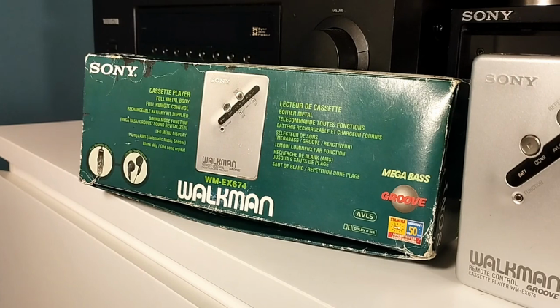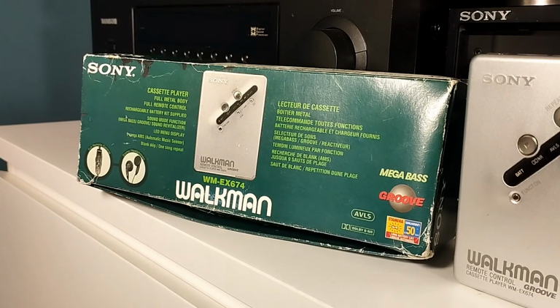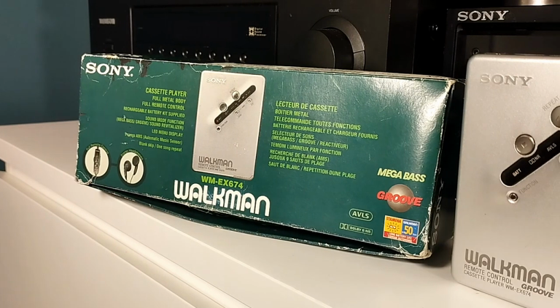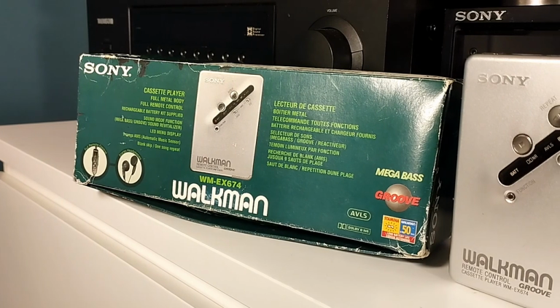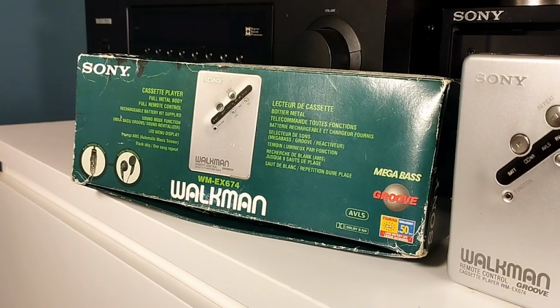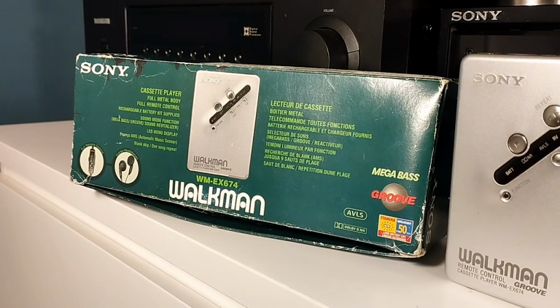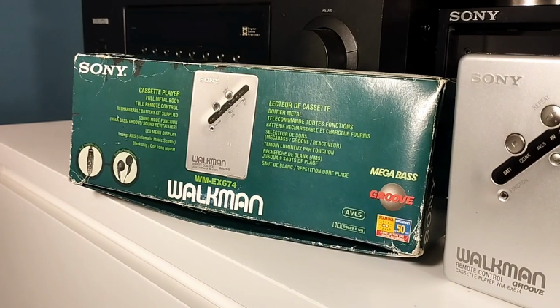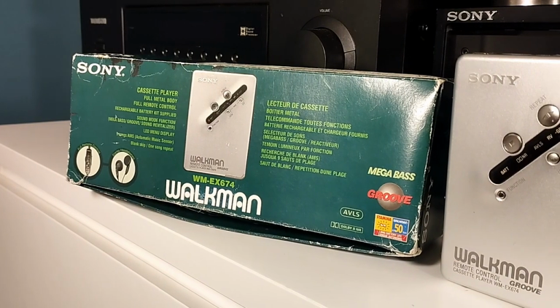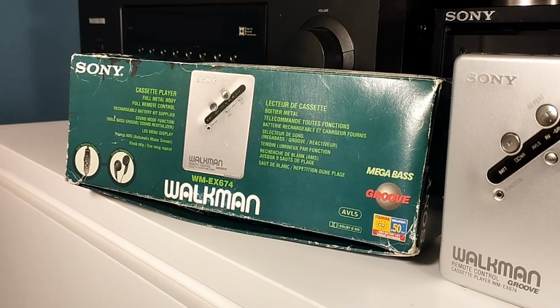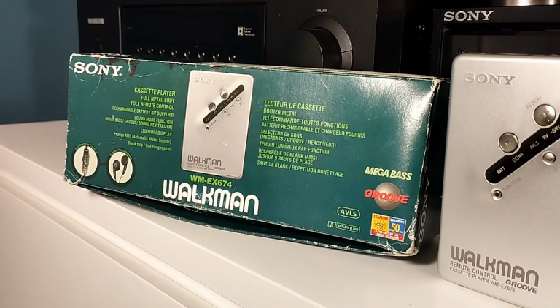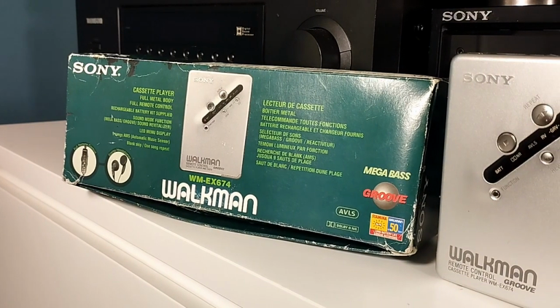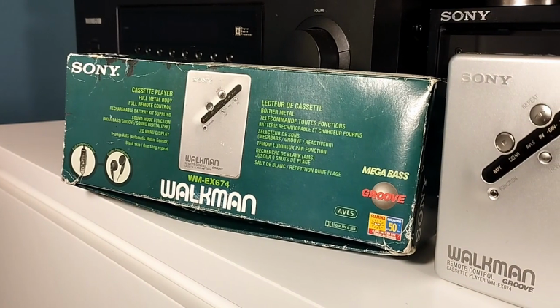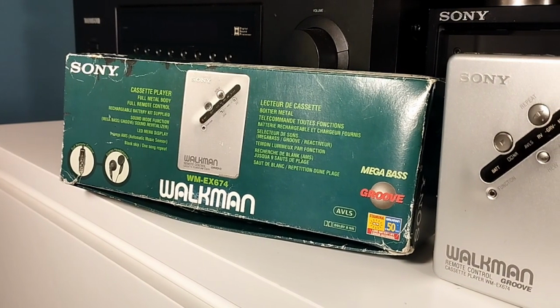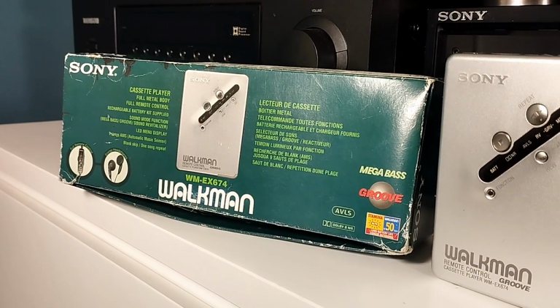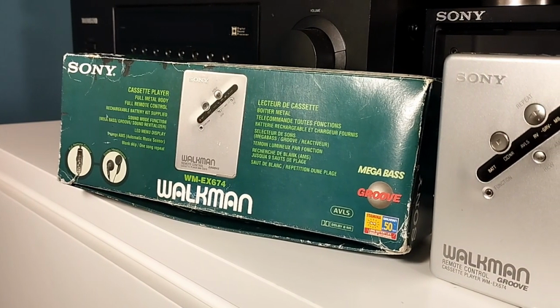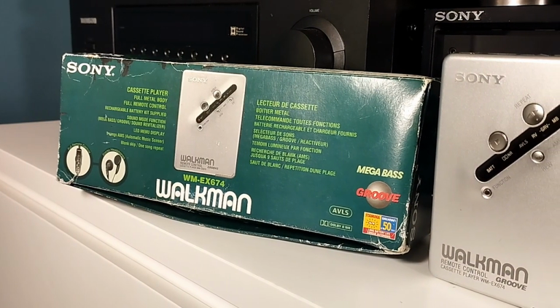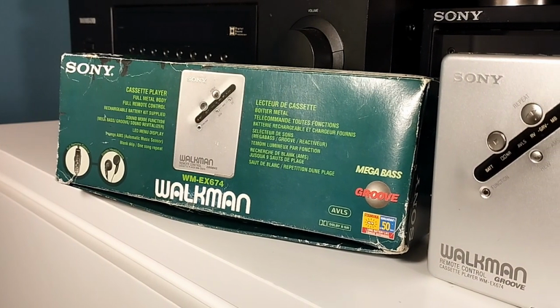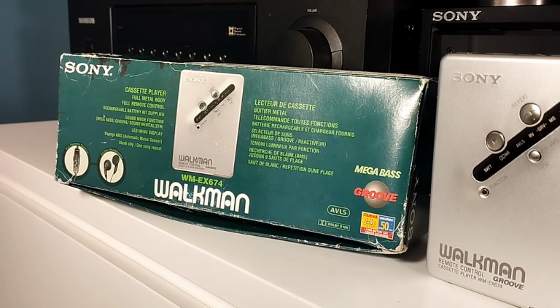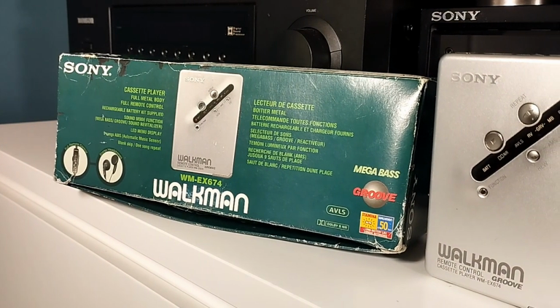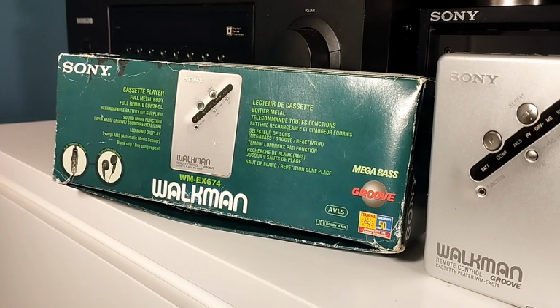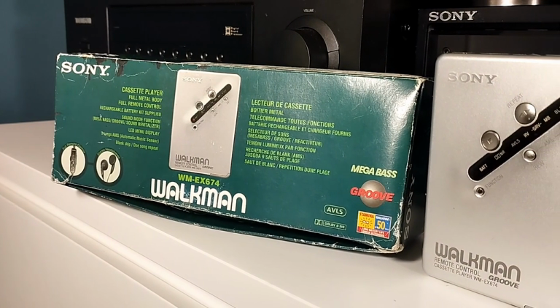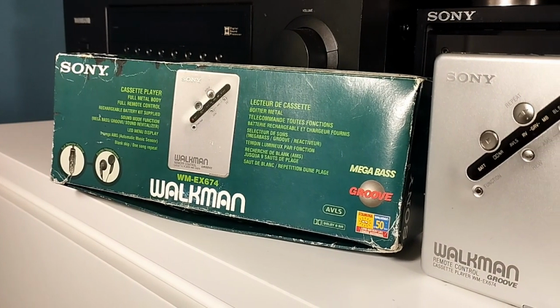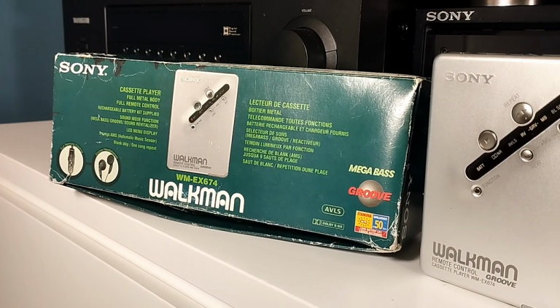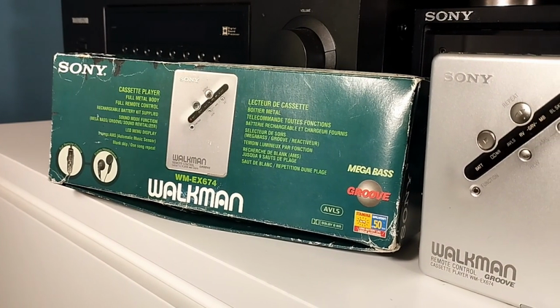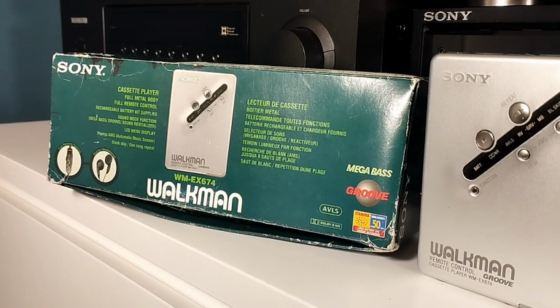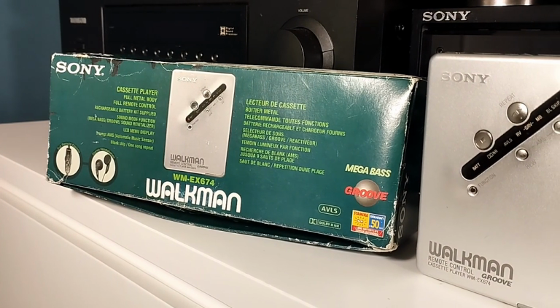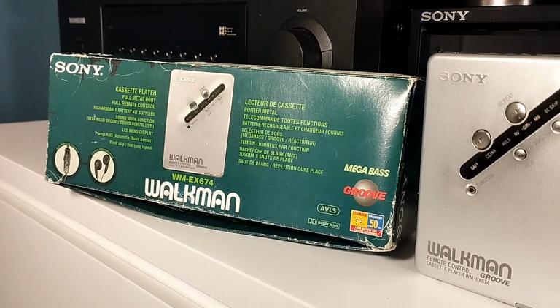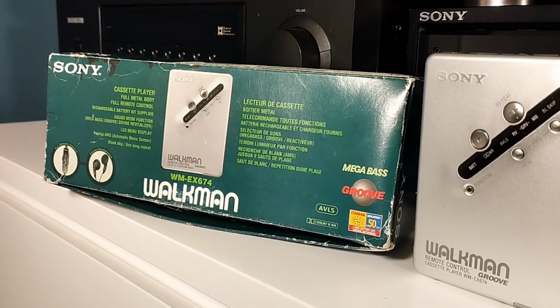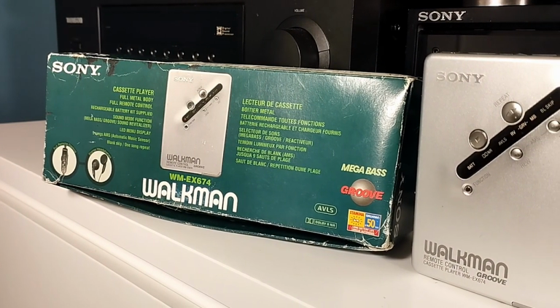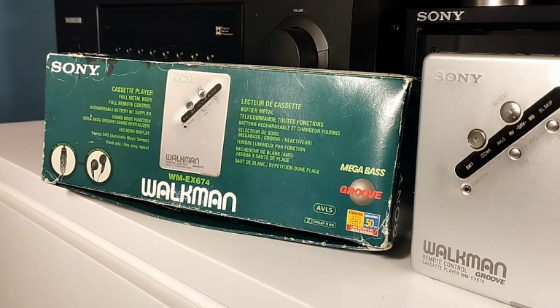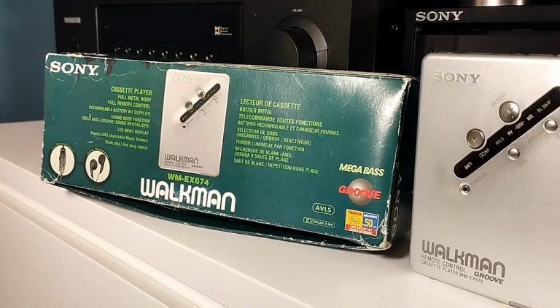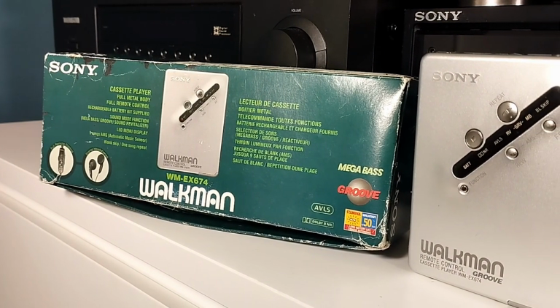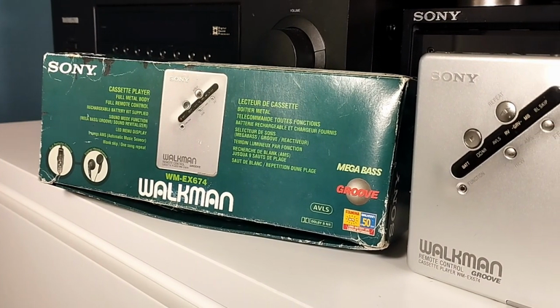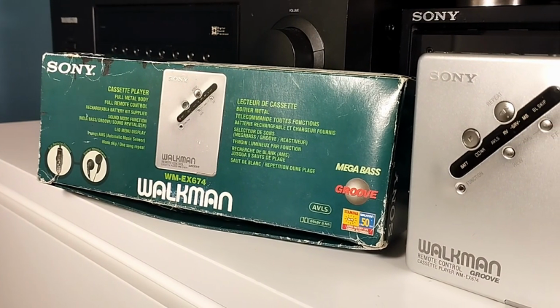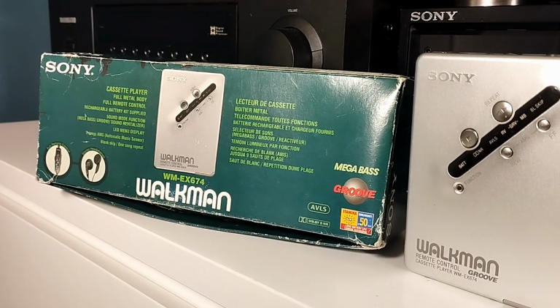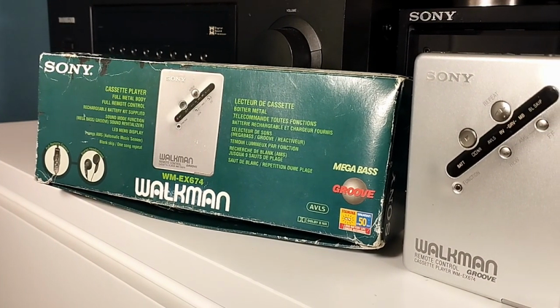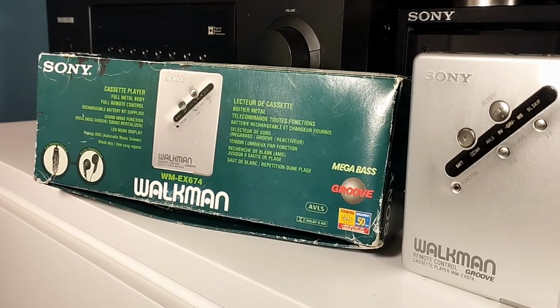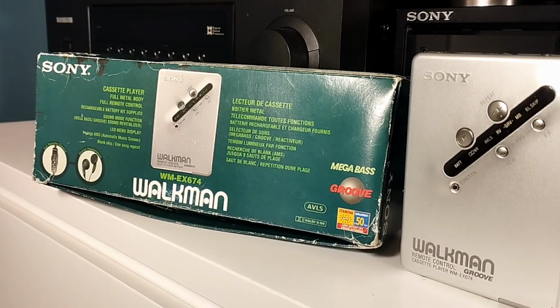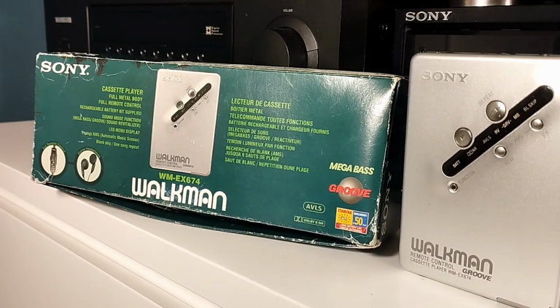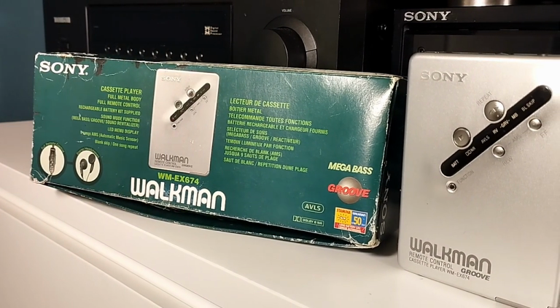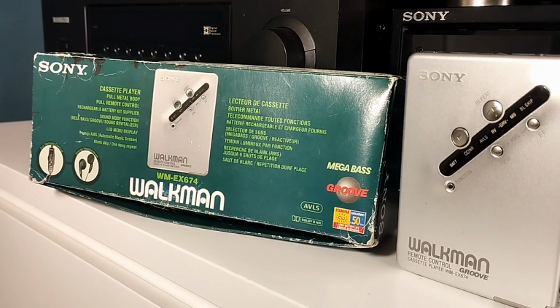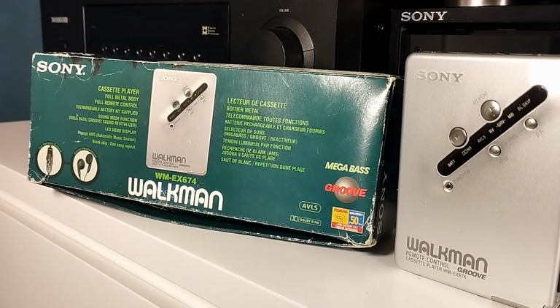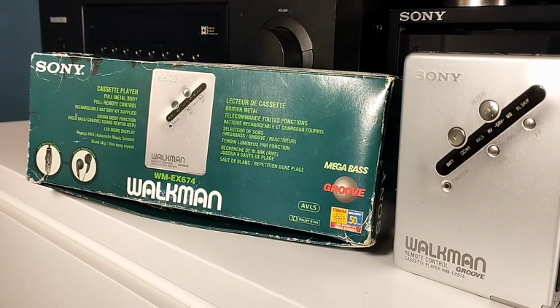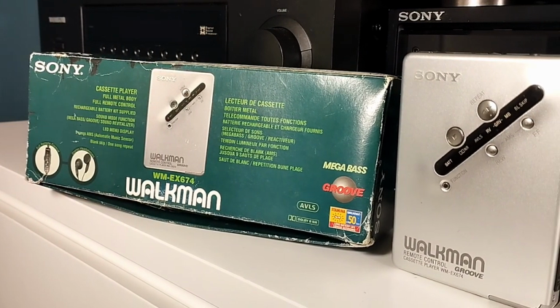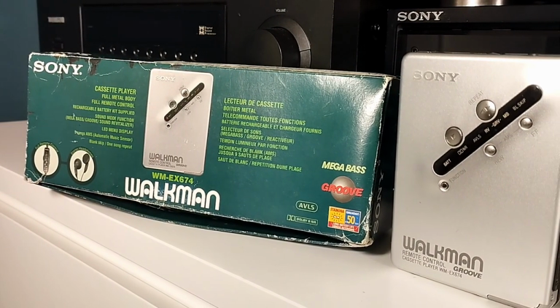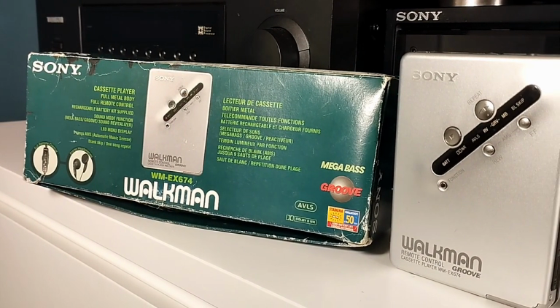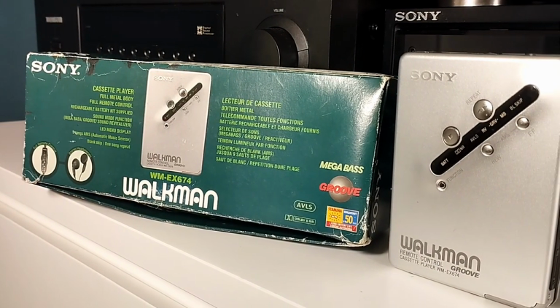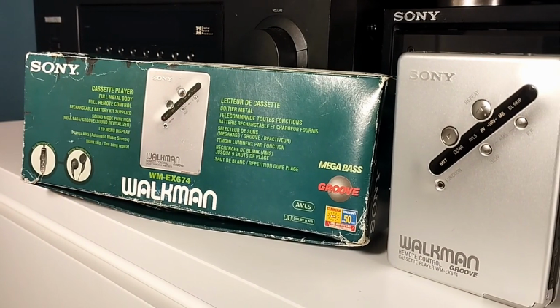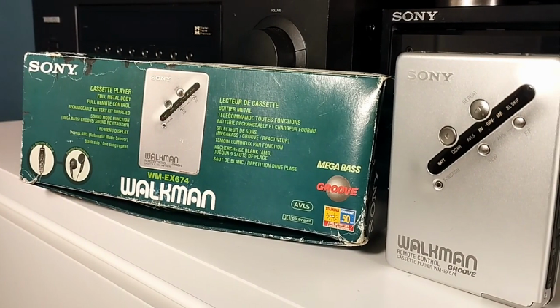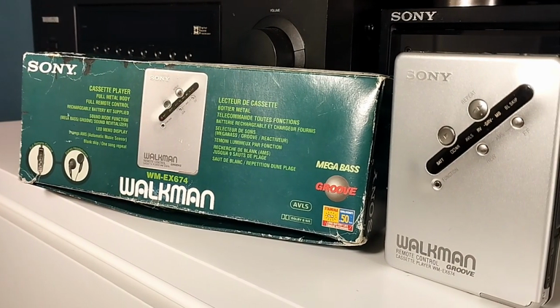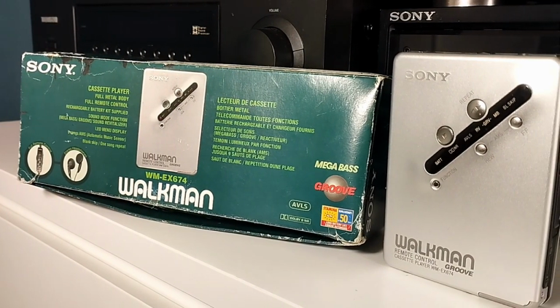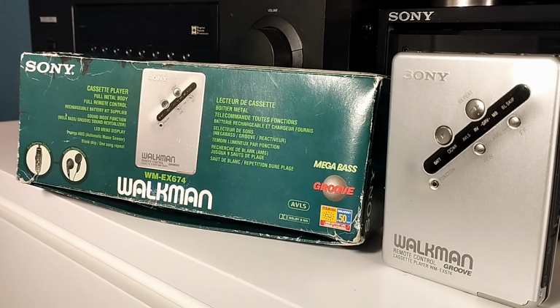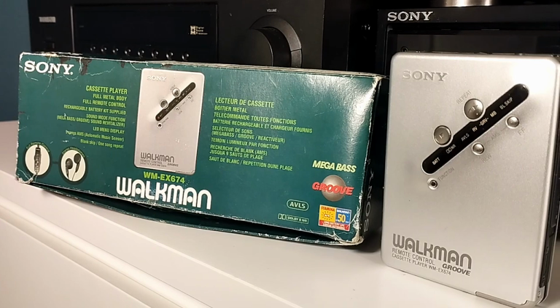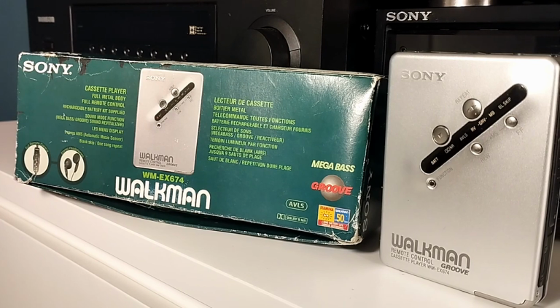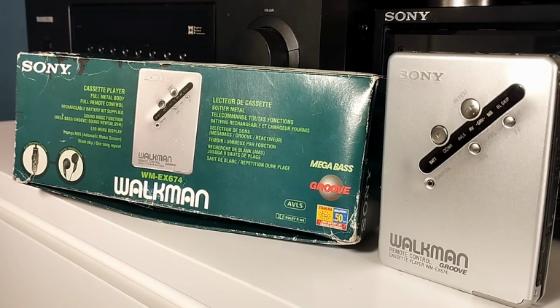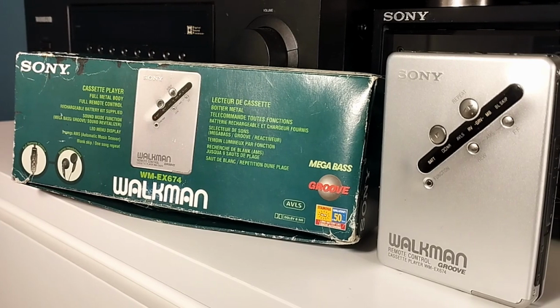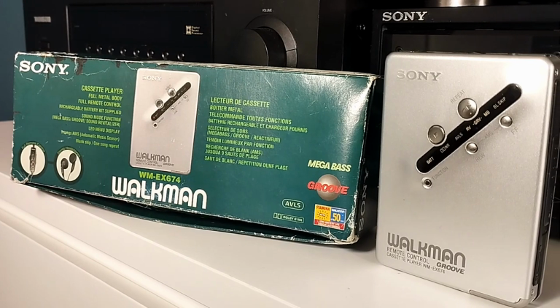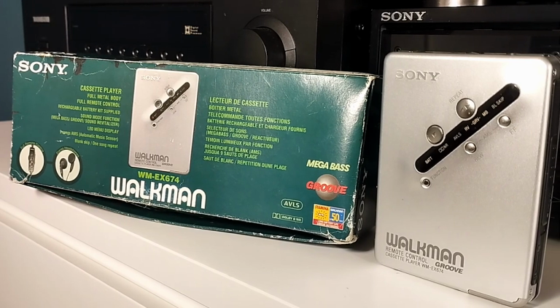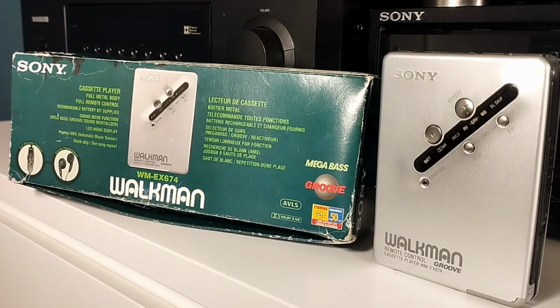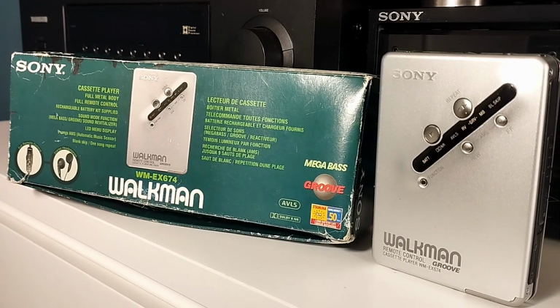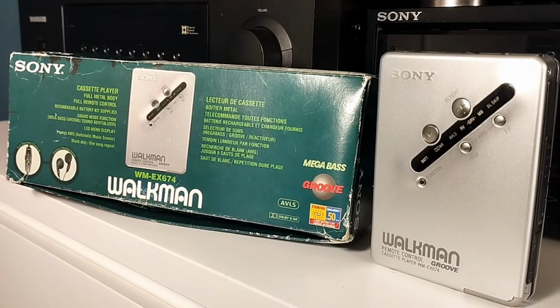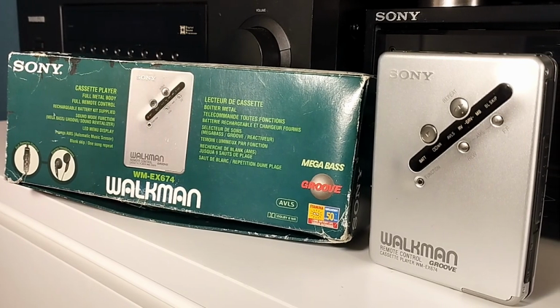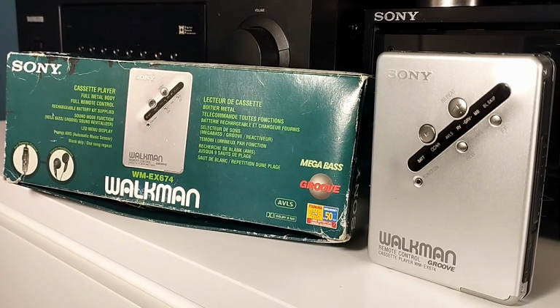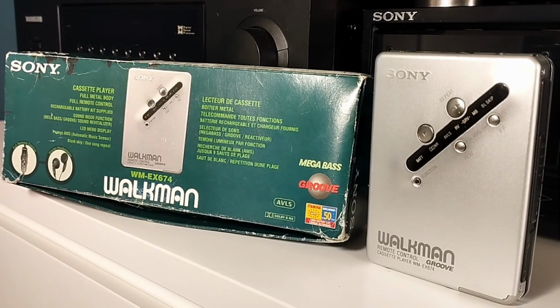Hi everyone, welcome back to my channel and welcome to this series which I would like to call 'Unboxings from the Past.'